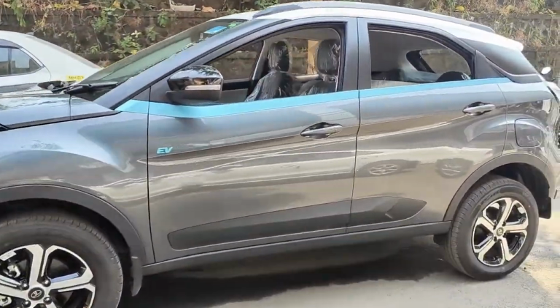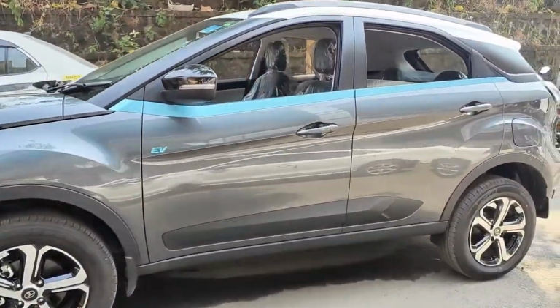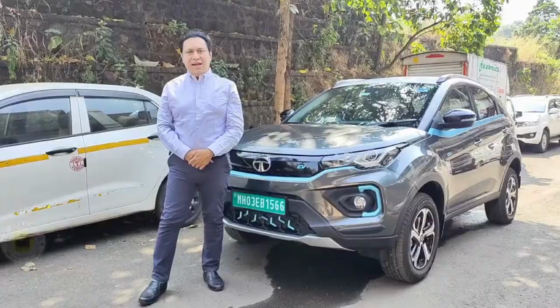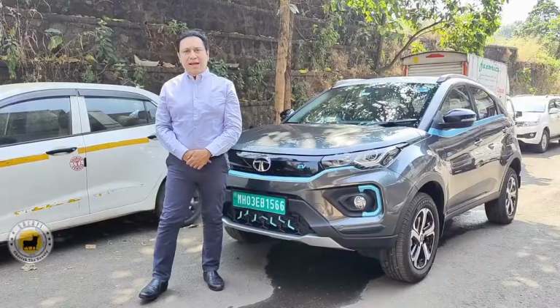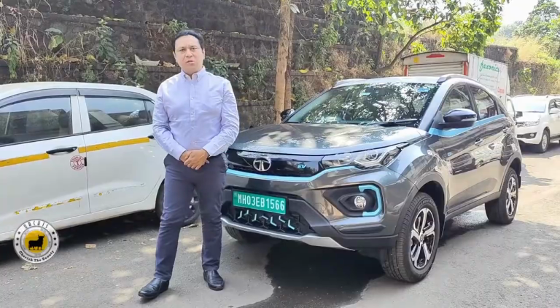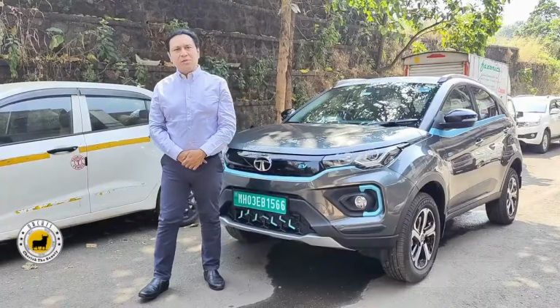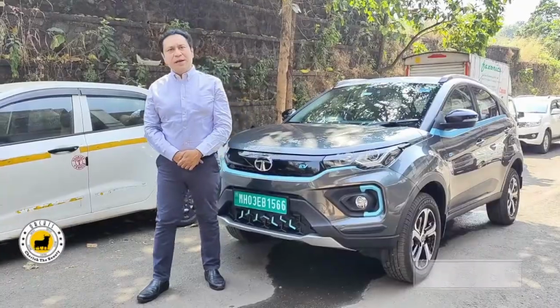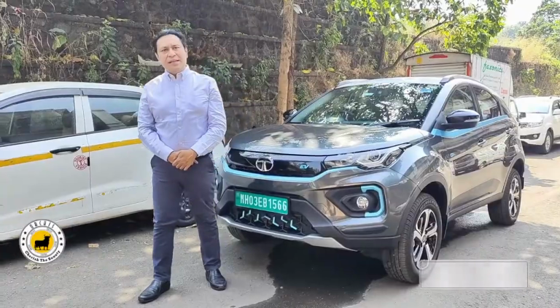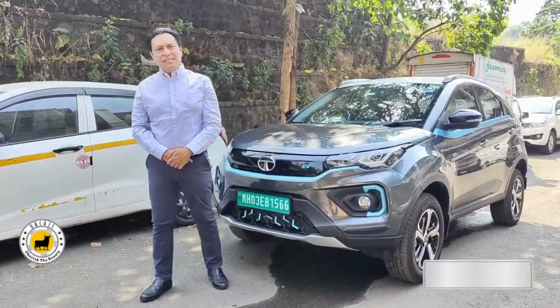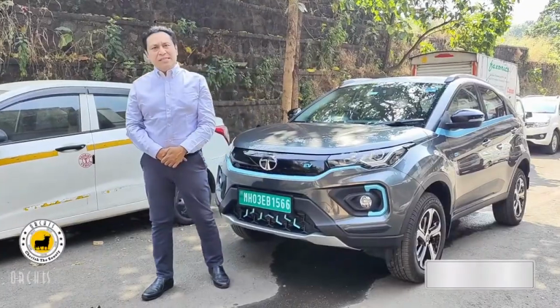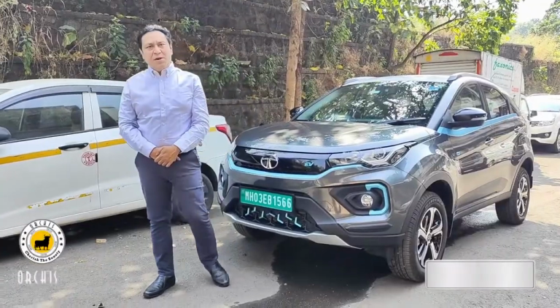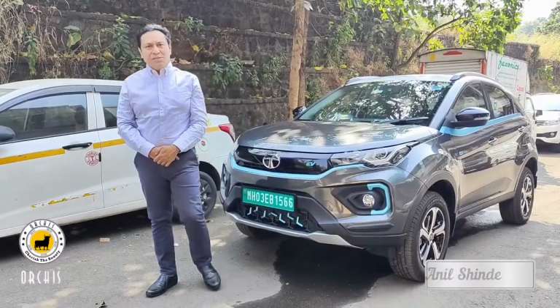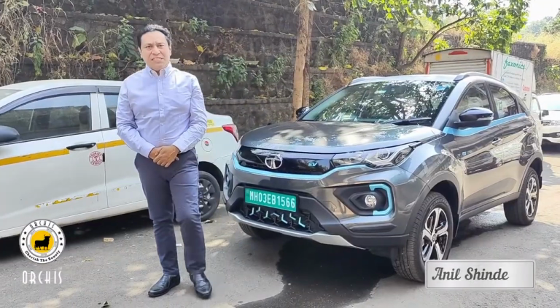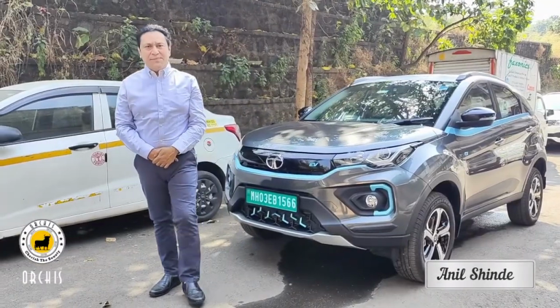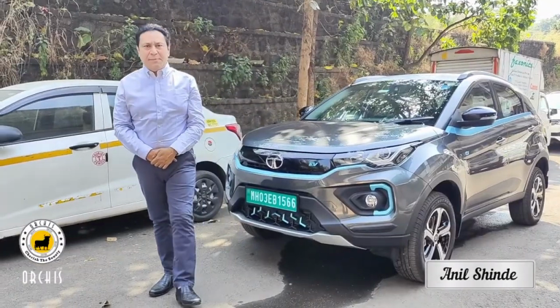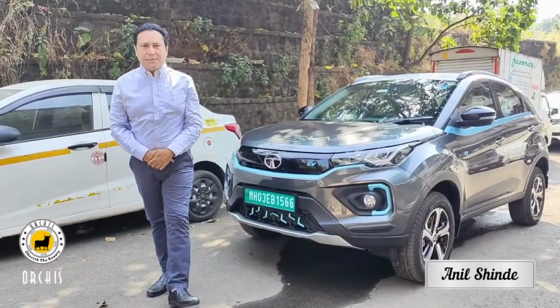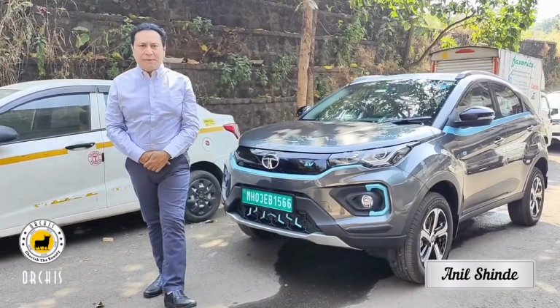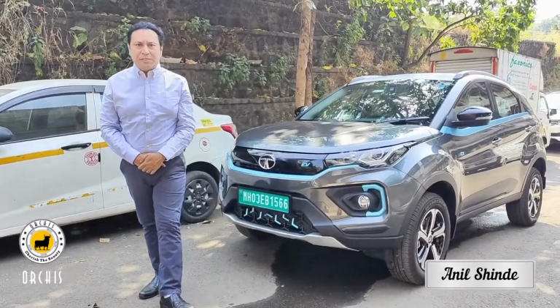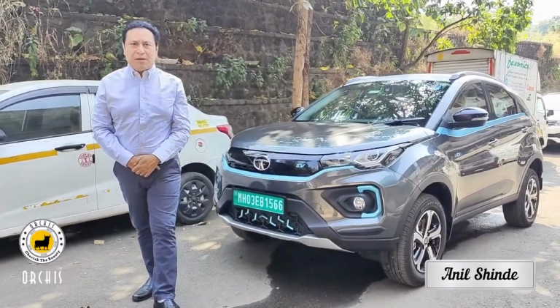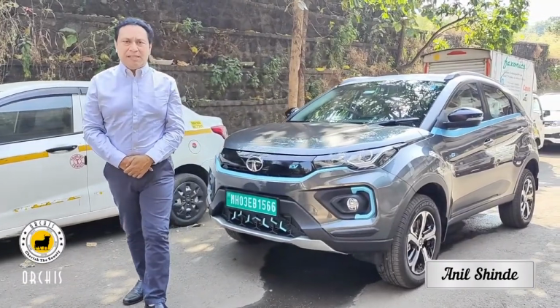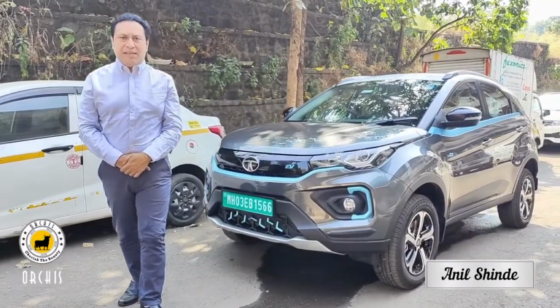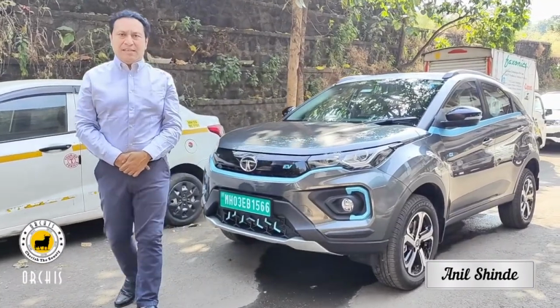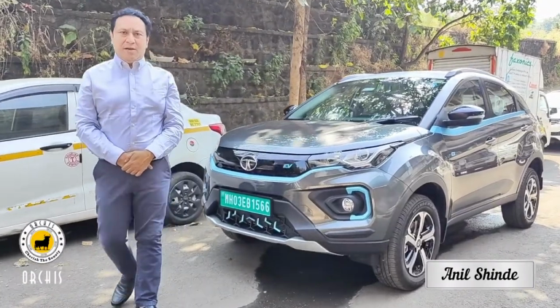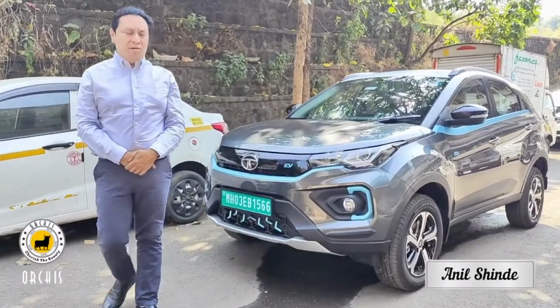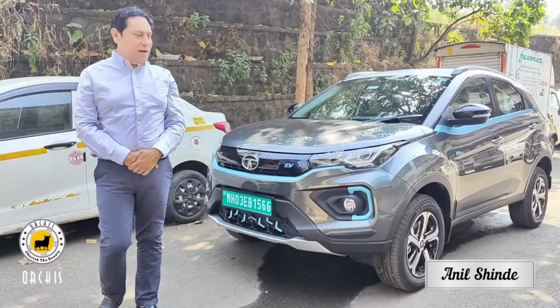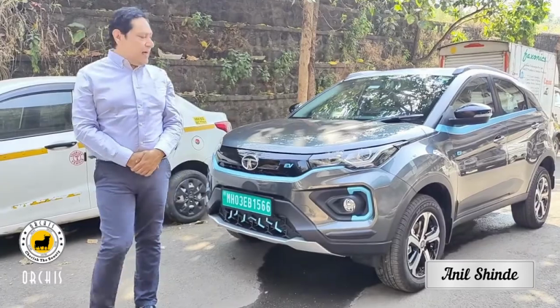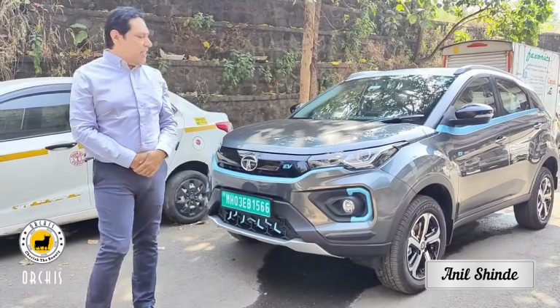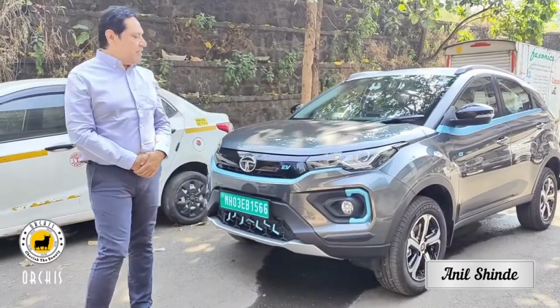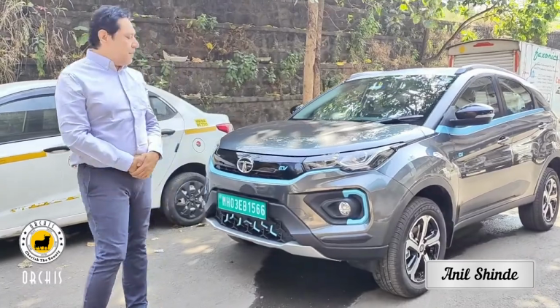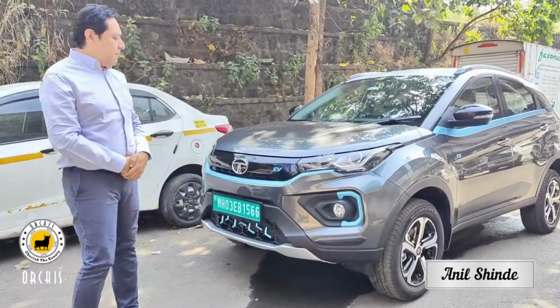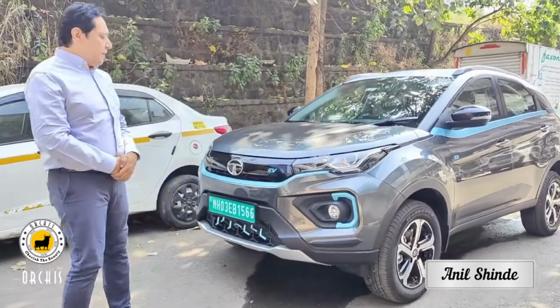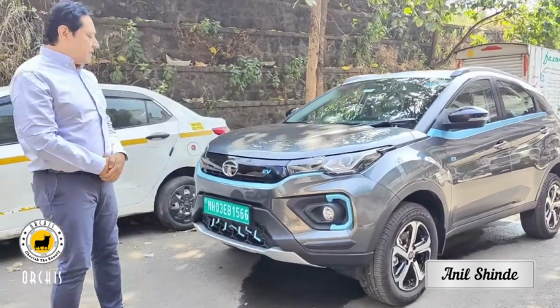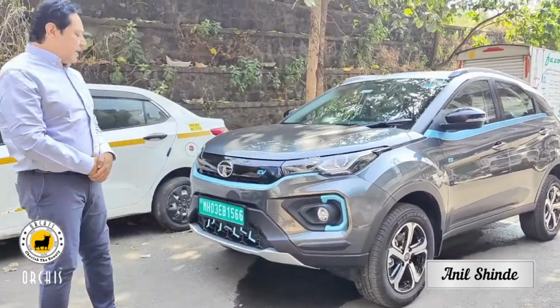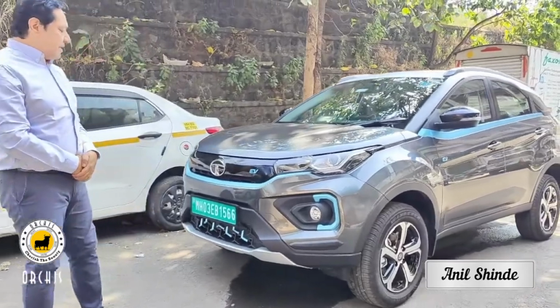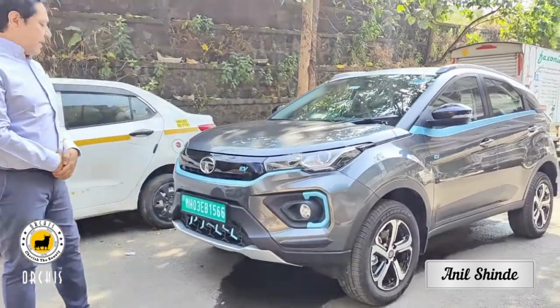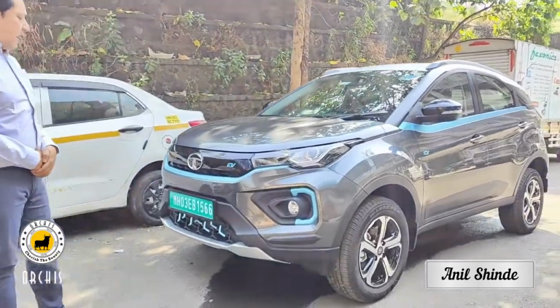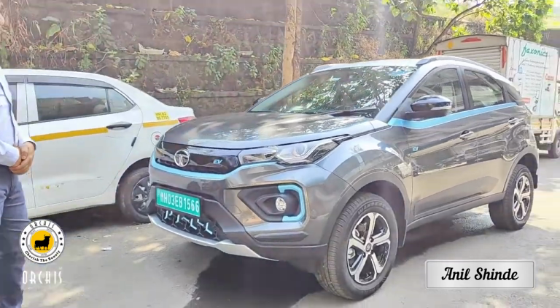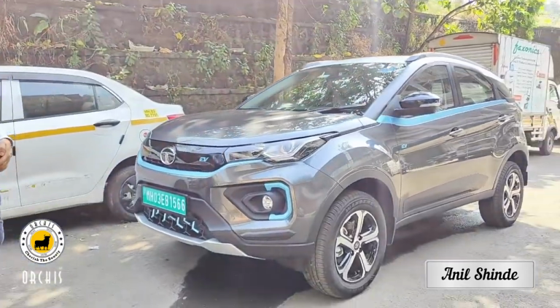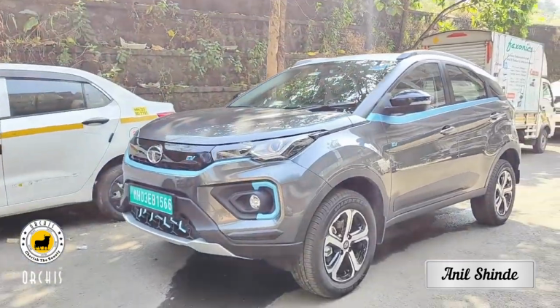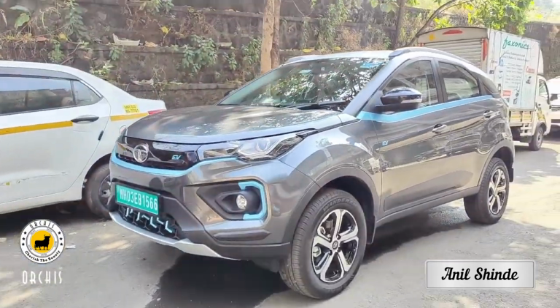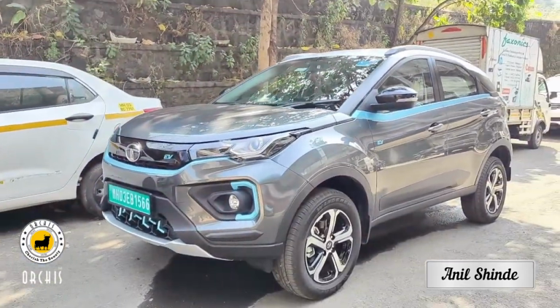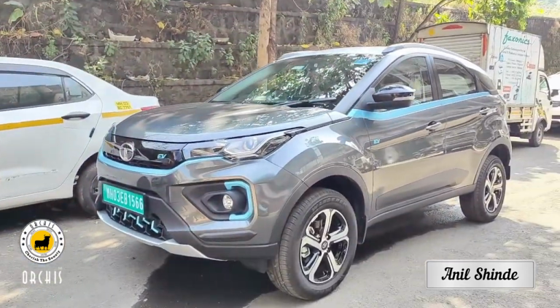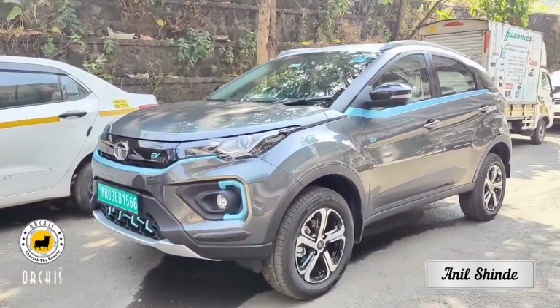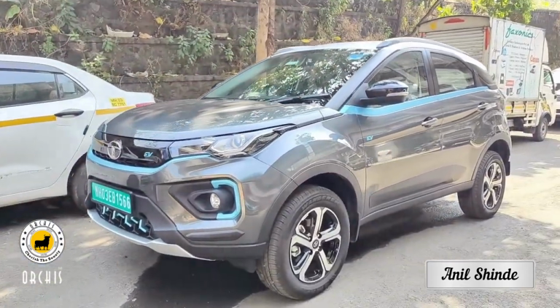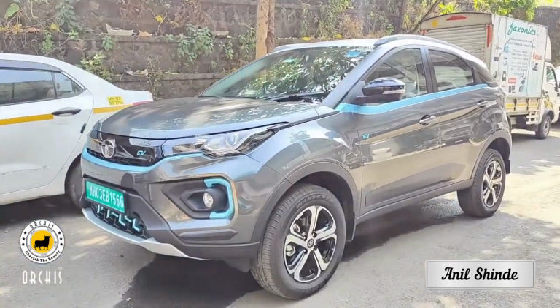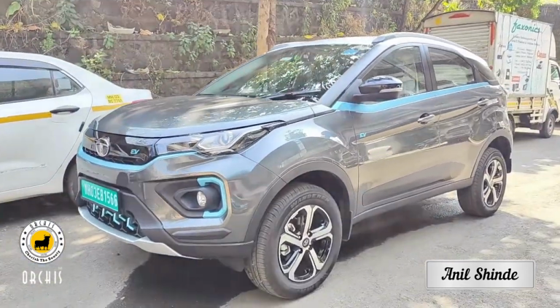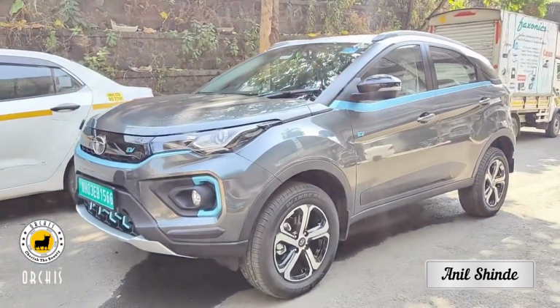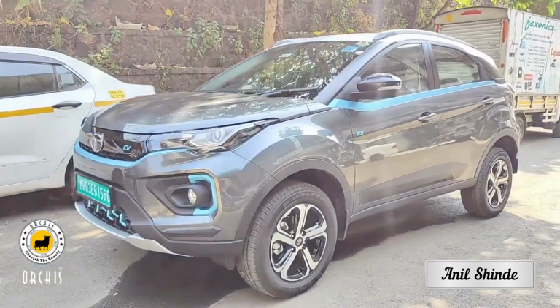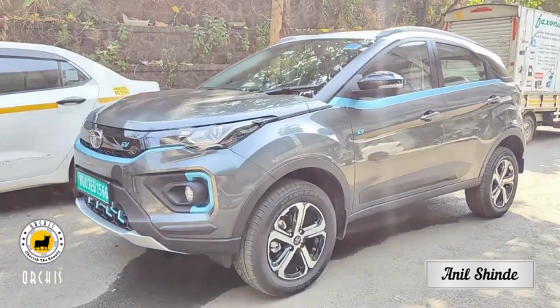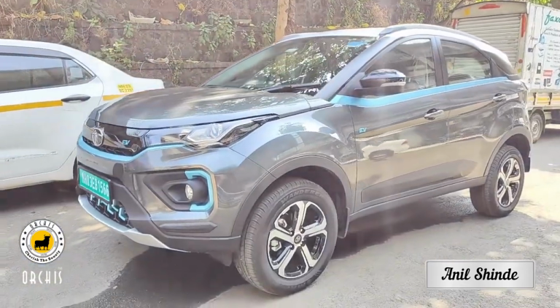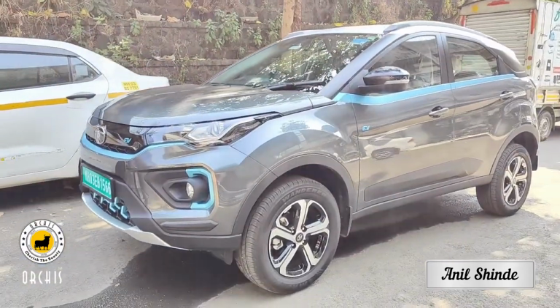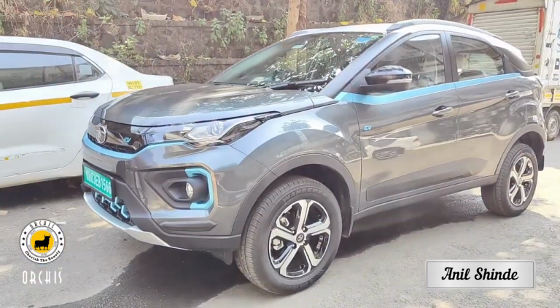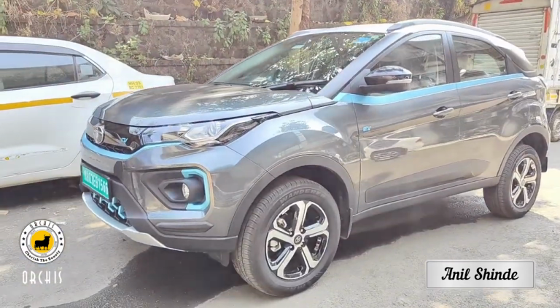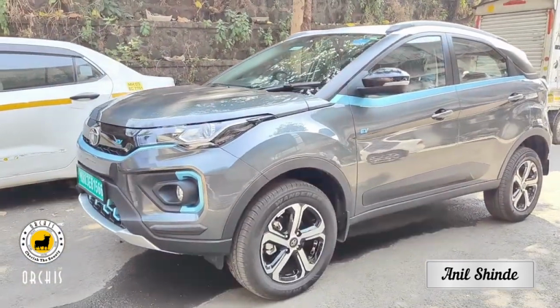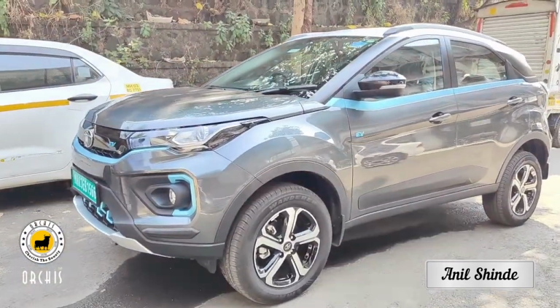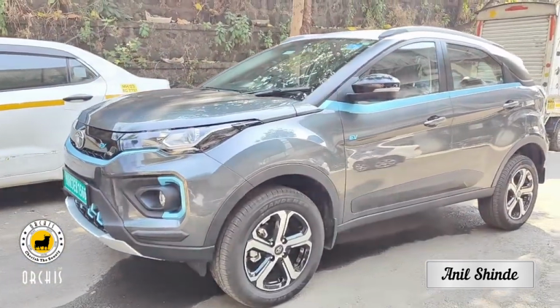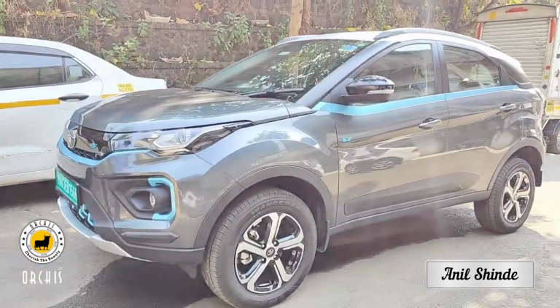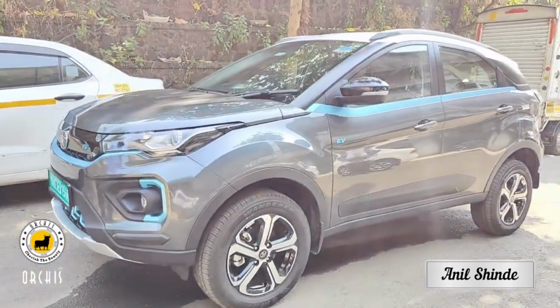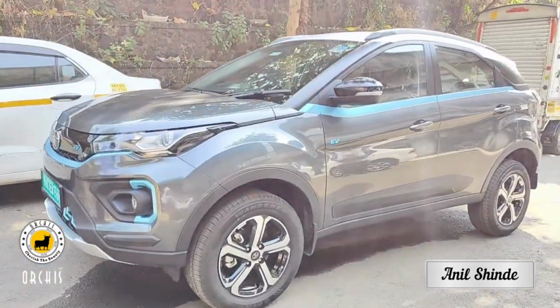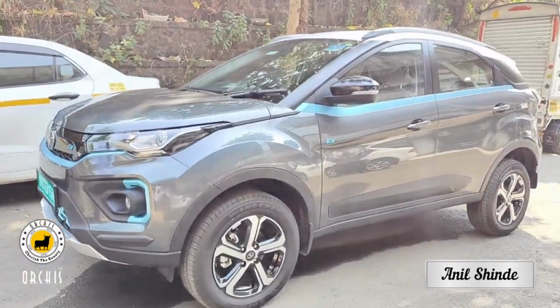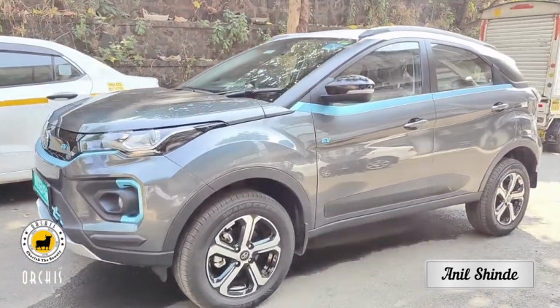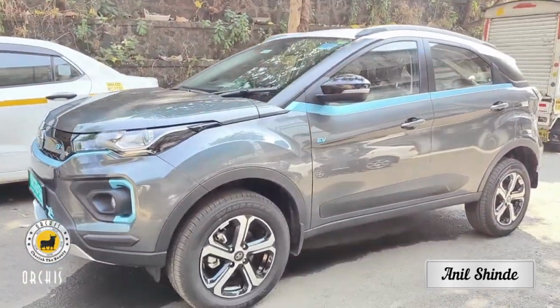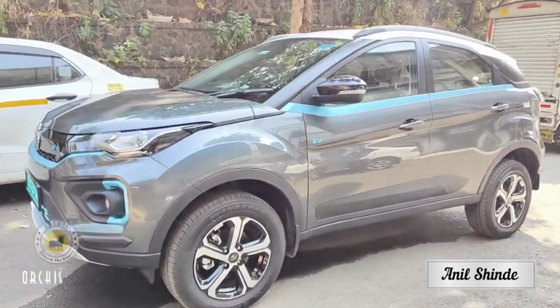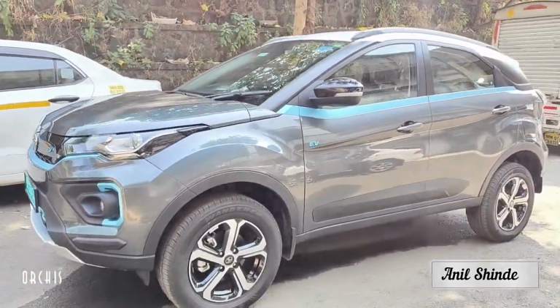Hello, I'm Anil Shinji. How are you? Today we have a brand new Tata EV. Let's see the car.